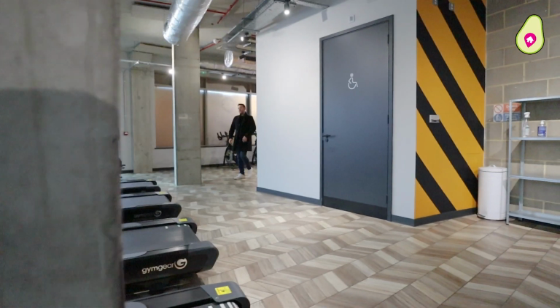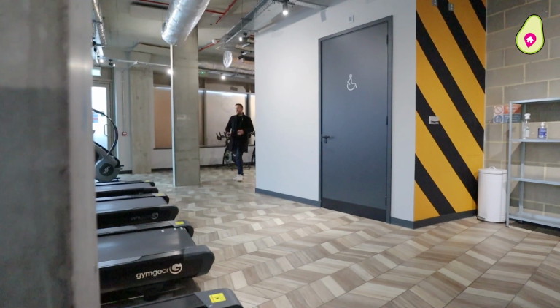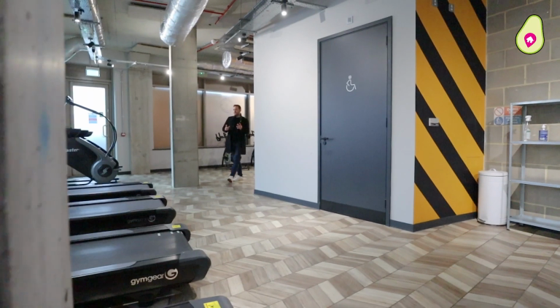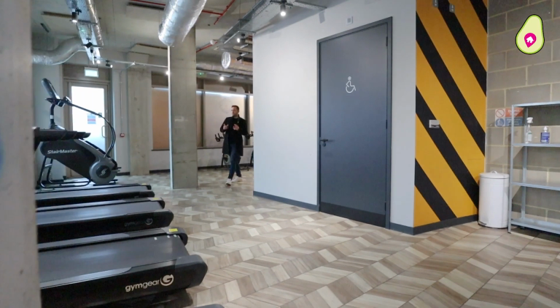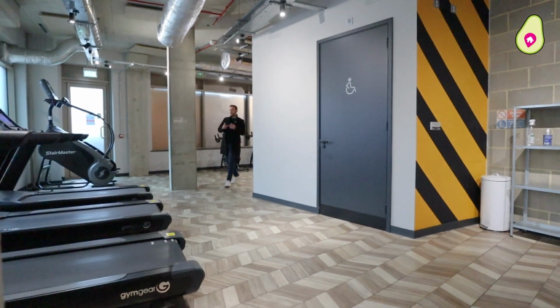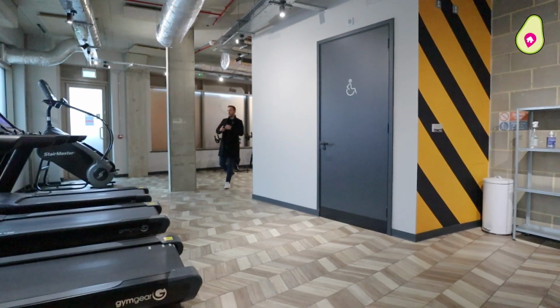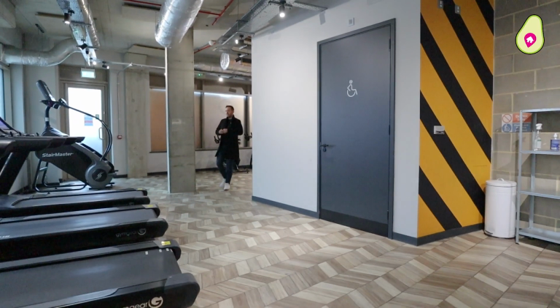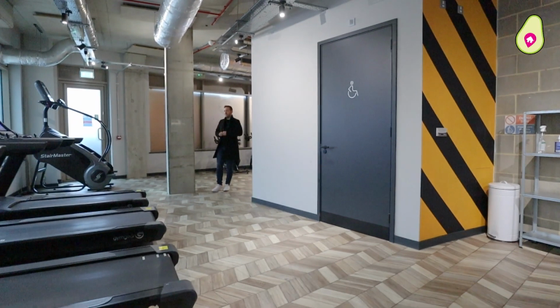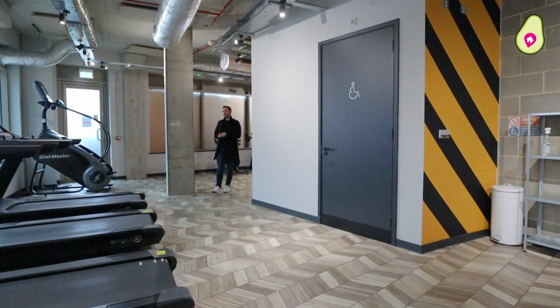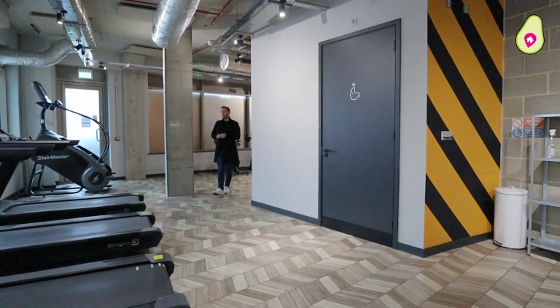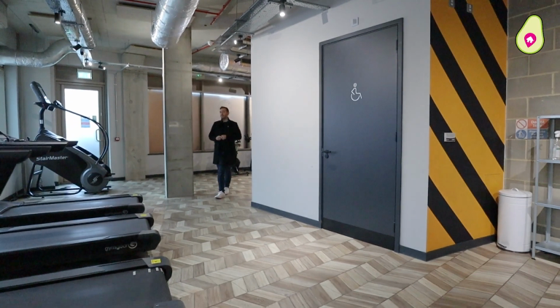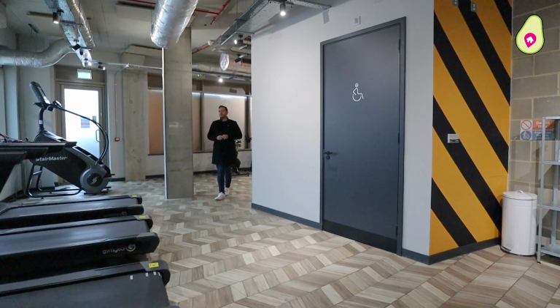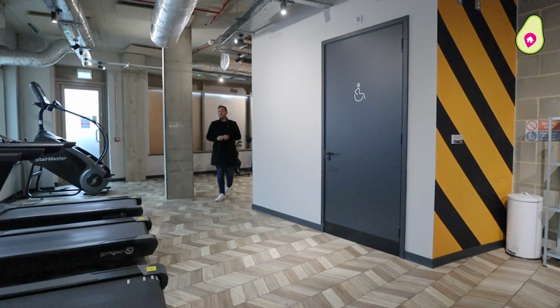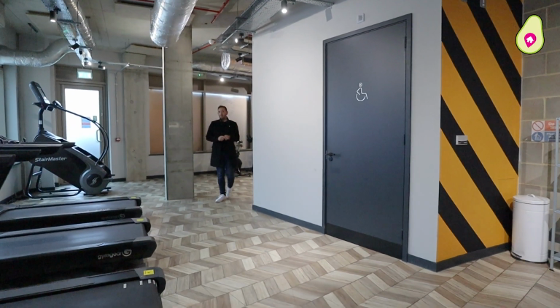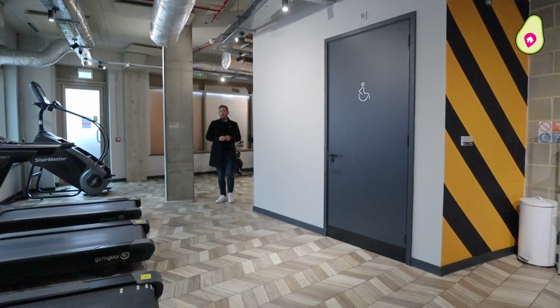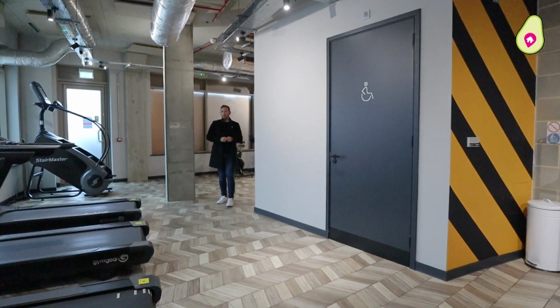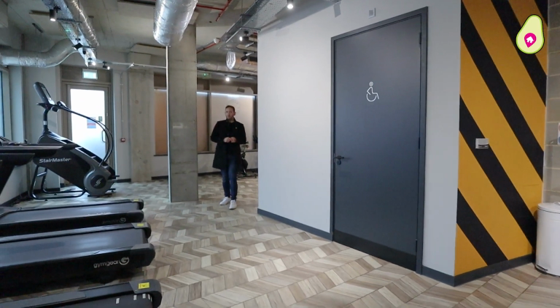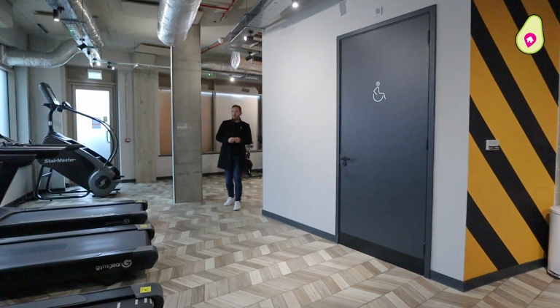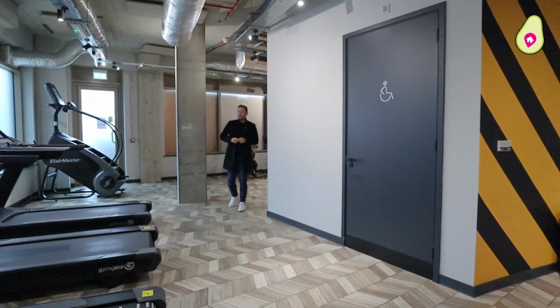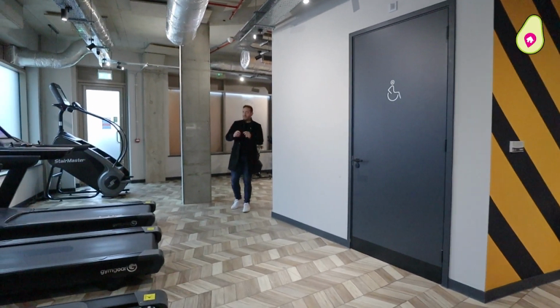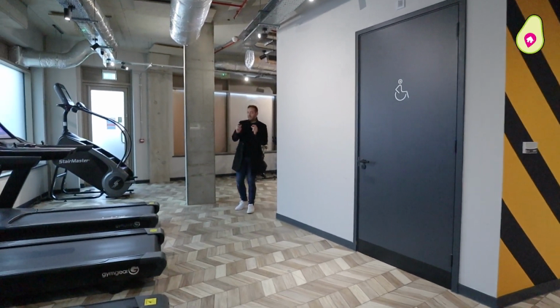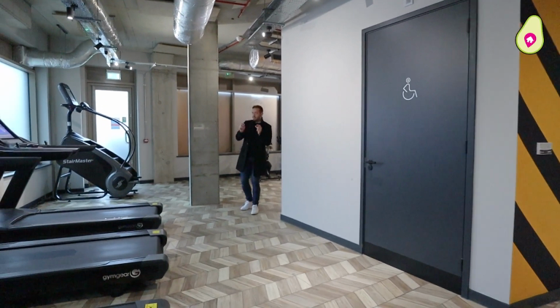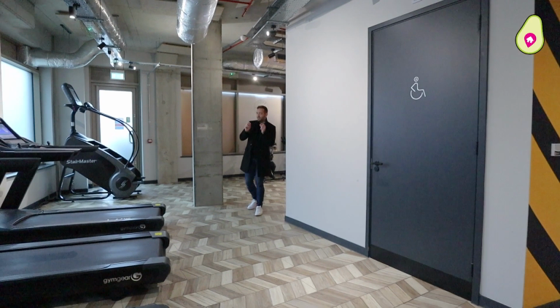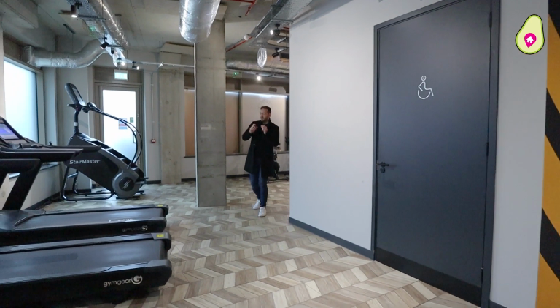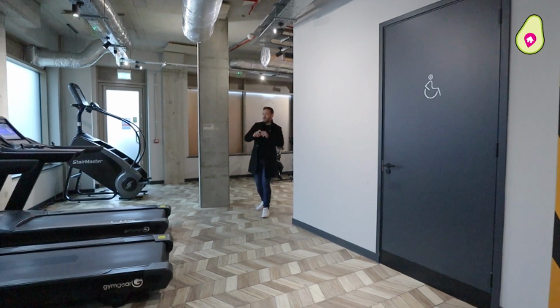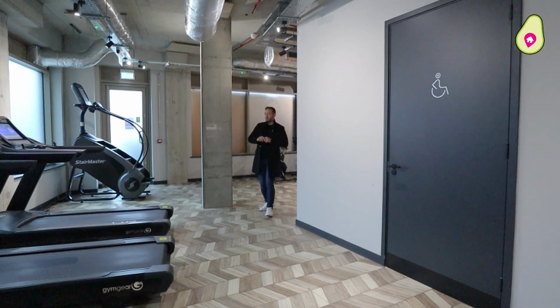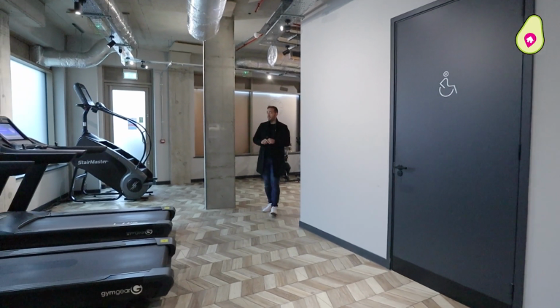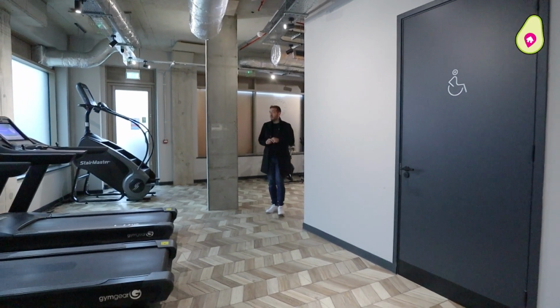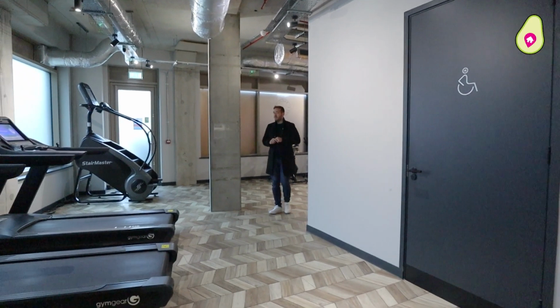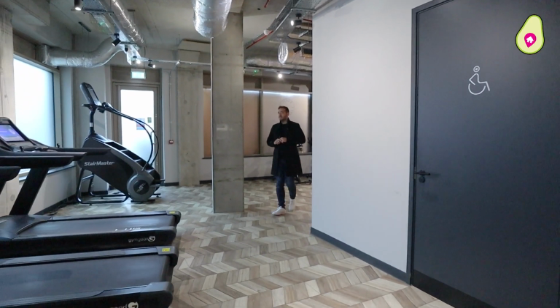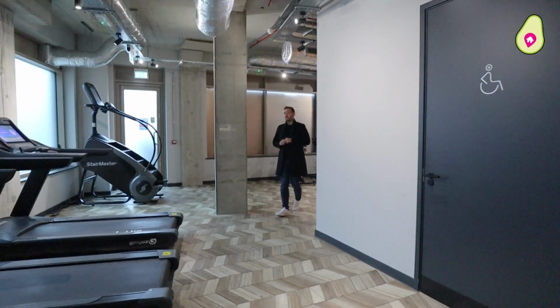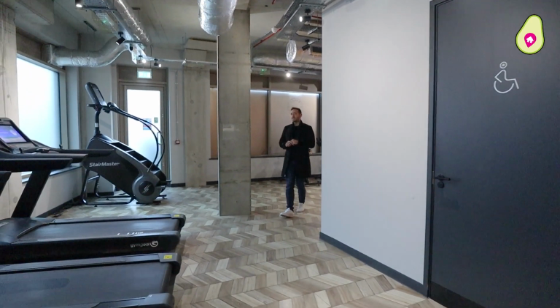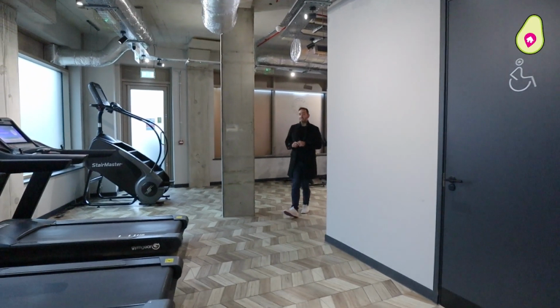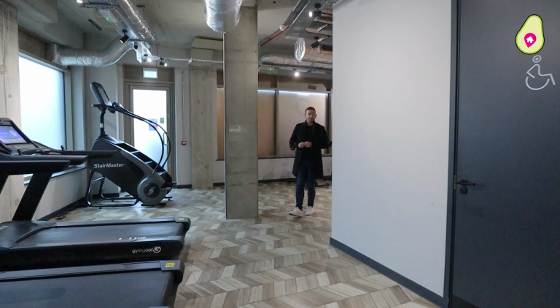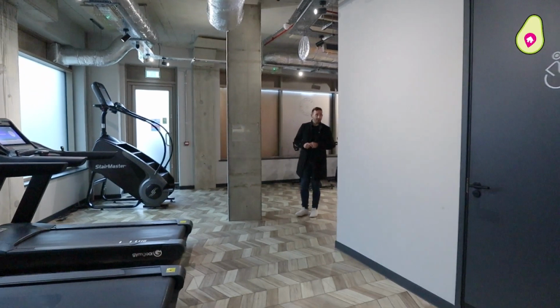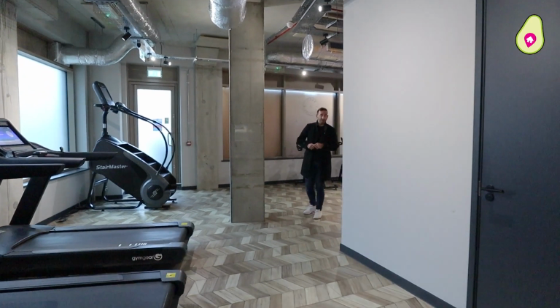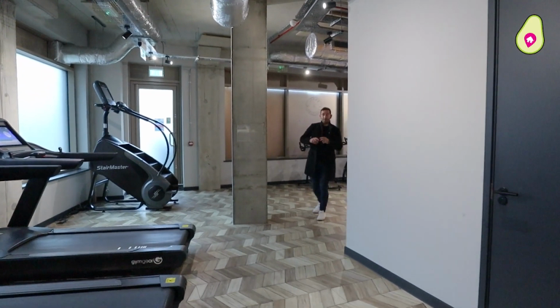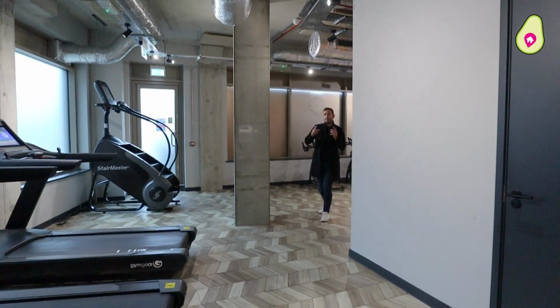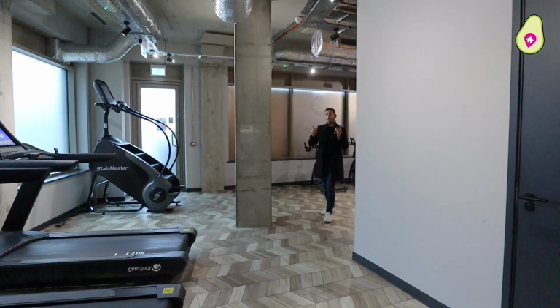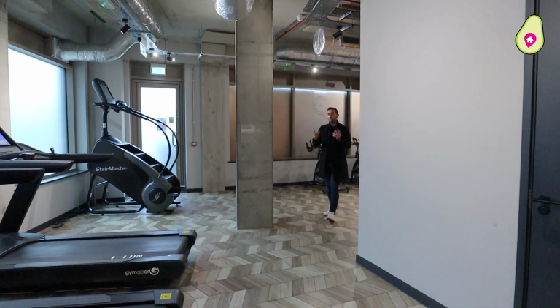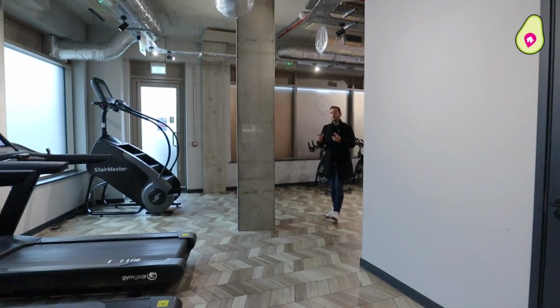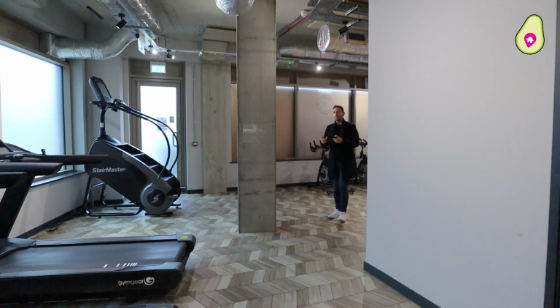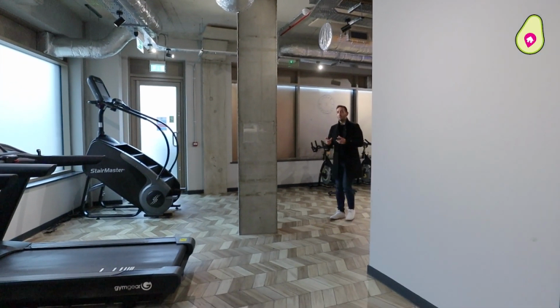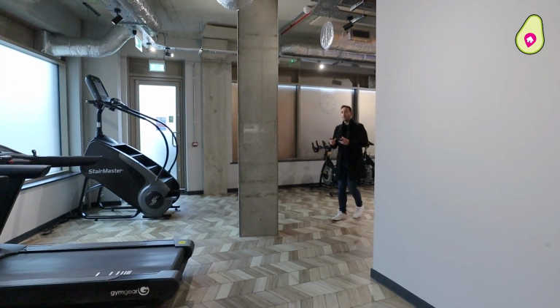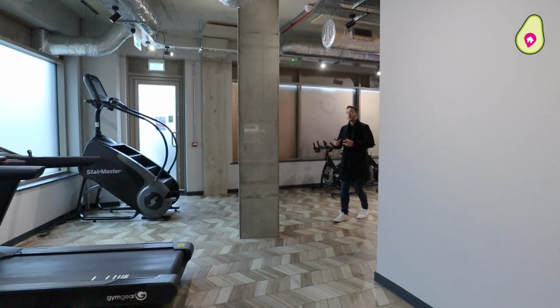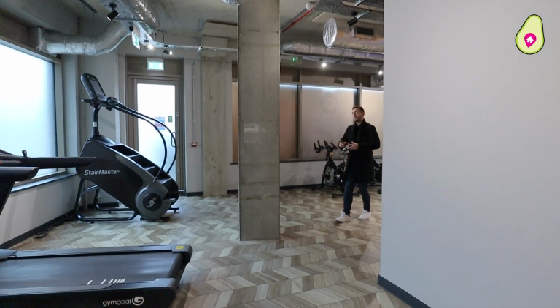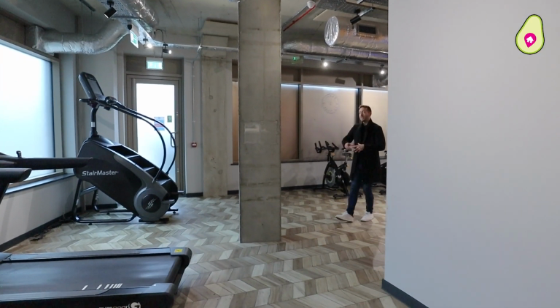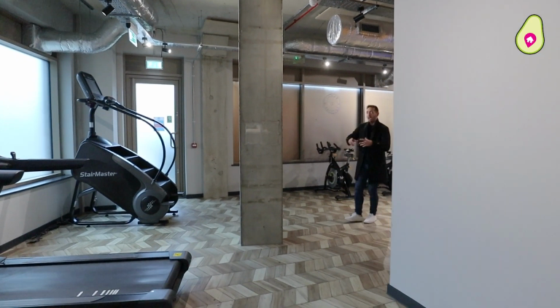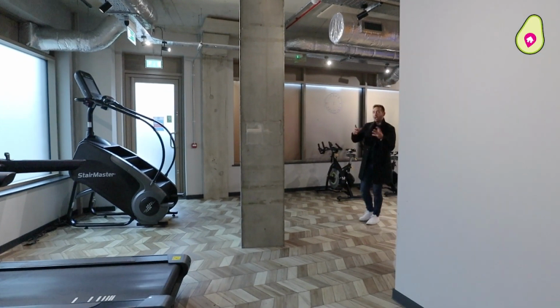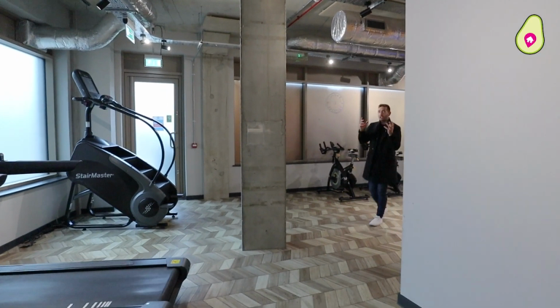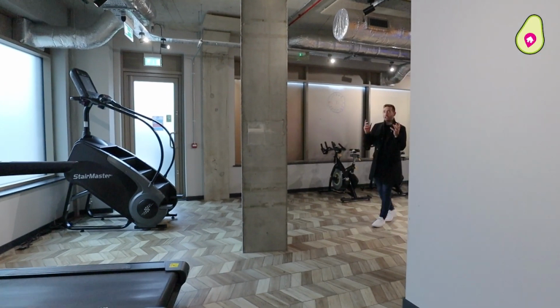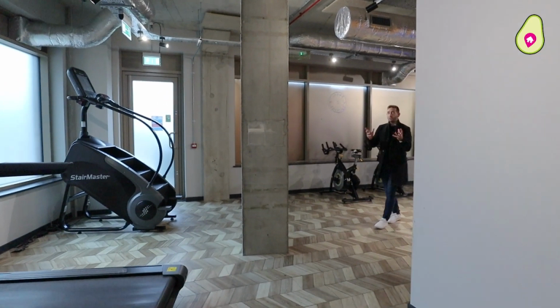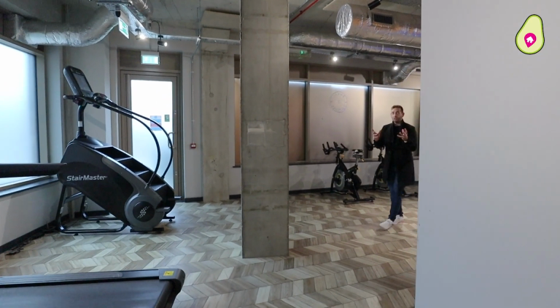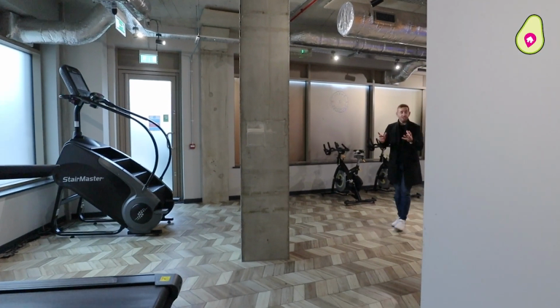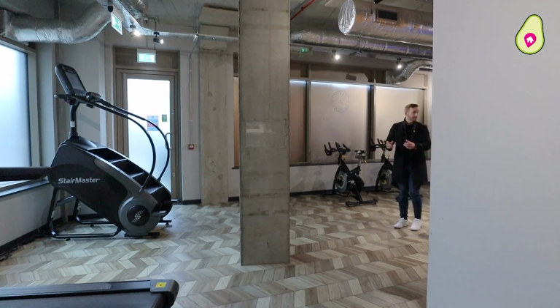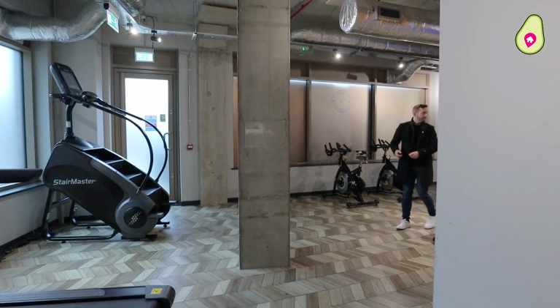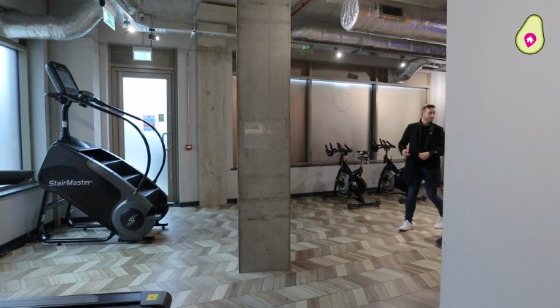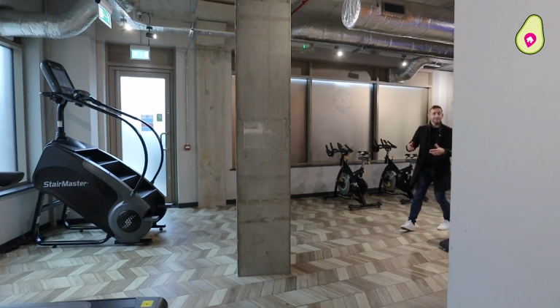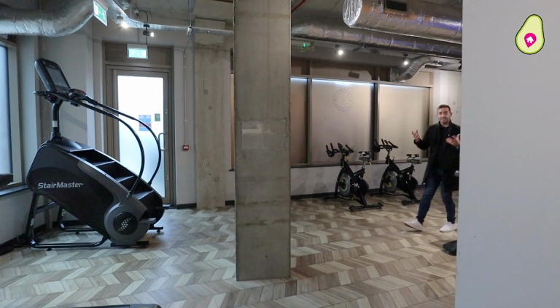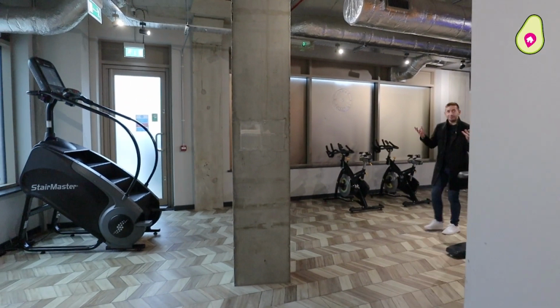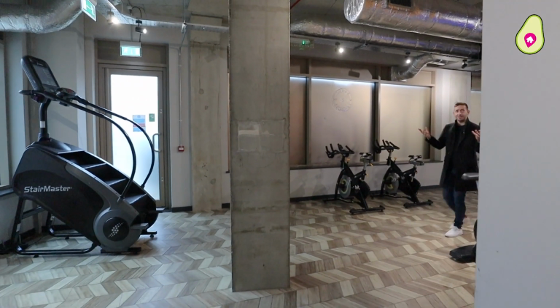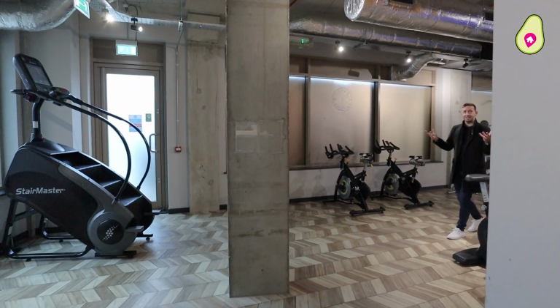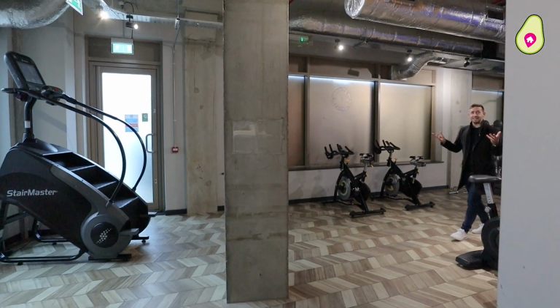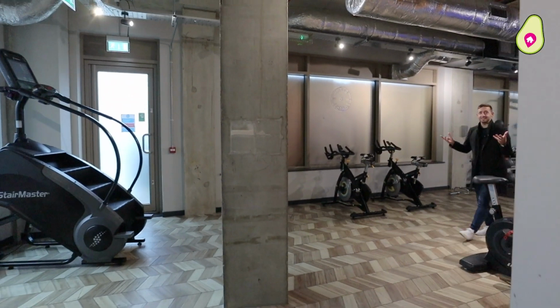Just before we go inside the apartment, let me show you a couple of the amenities it's got. First and foremost, a huge gym — come and look at this.